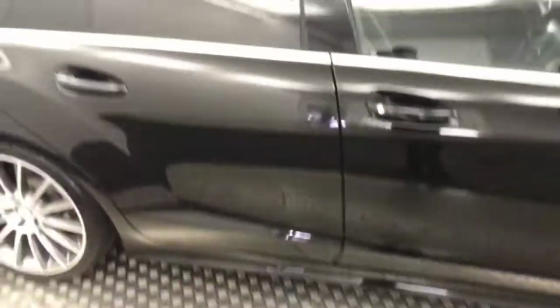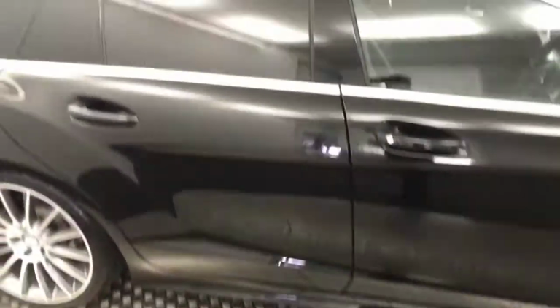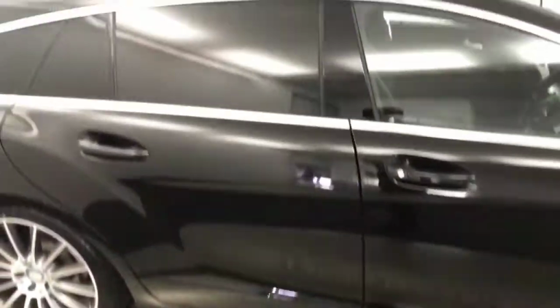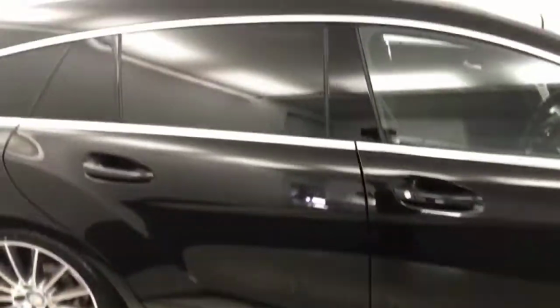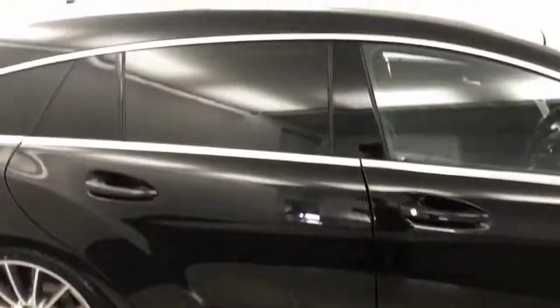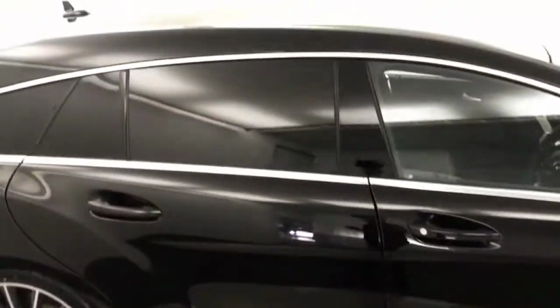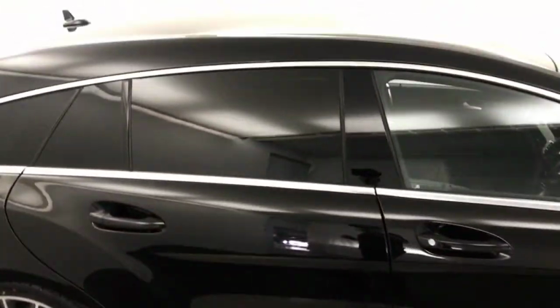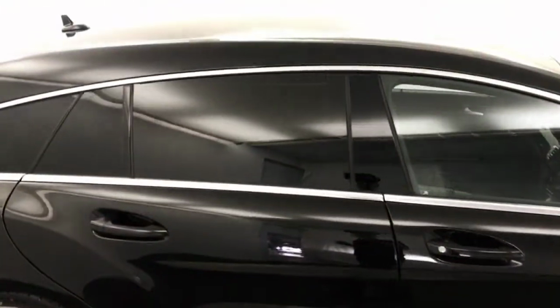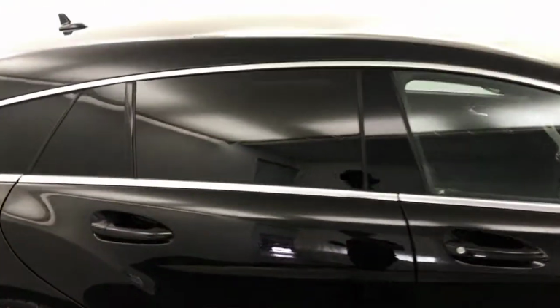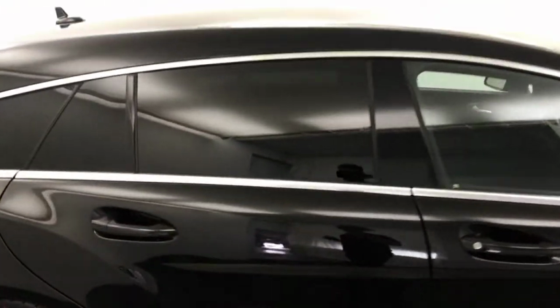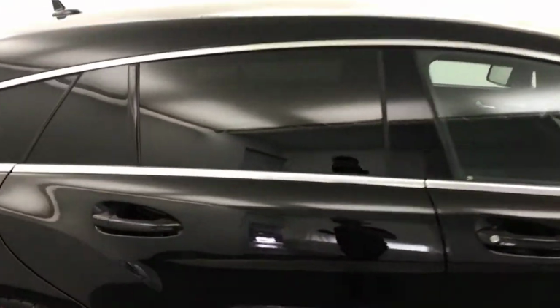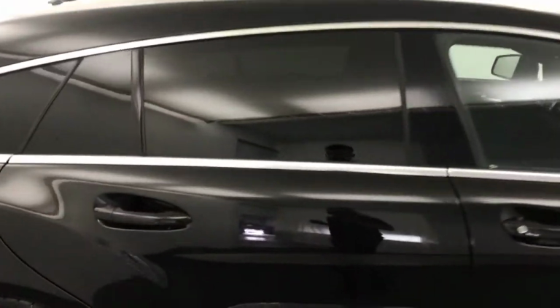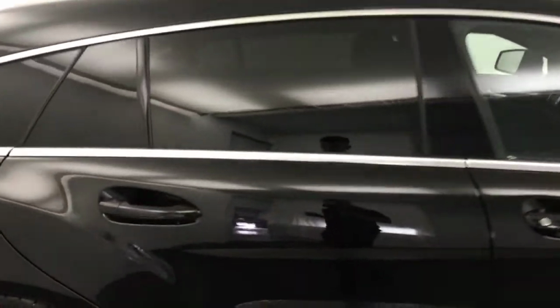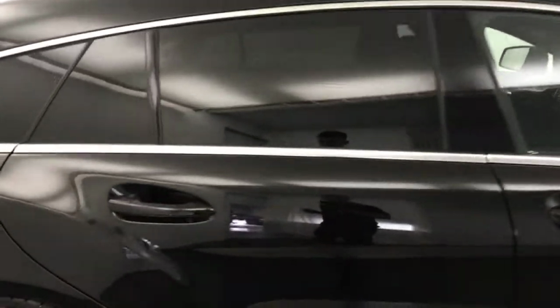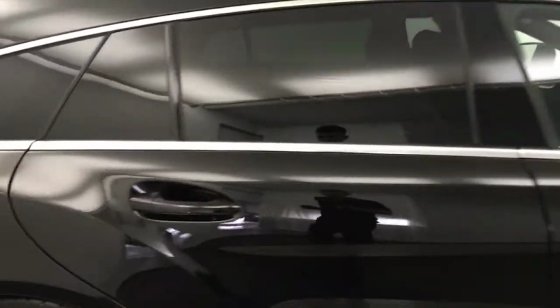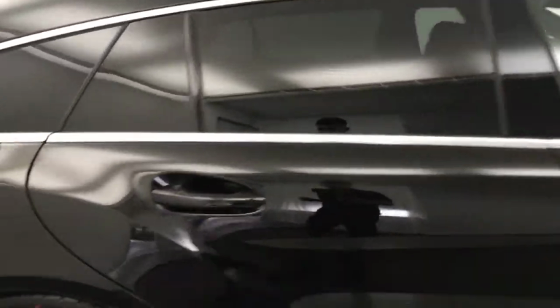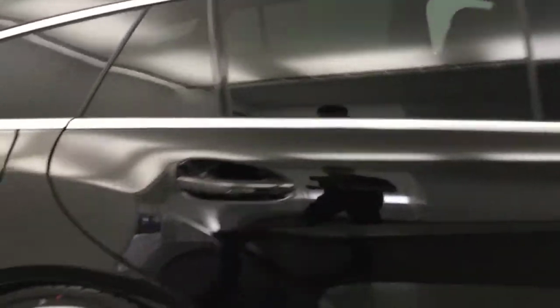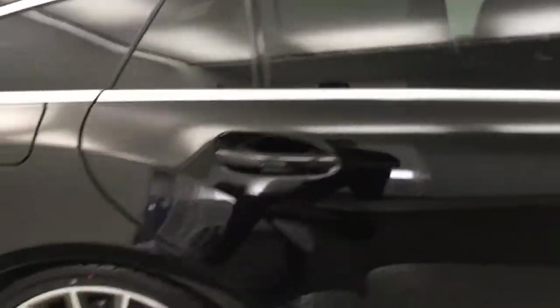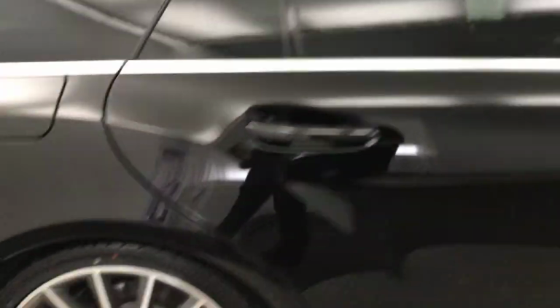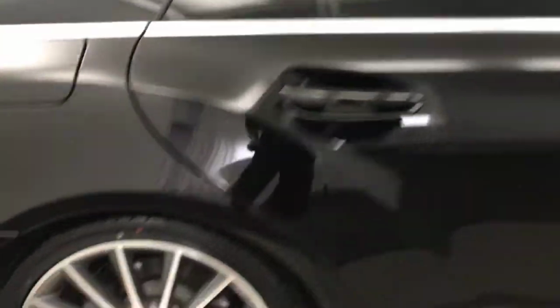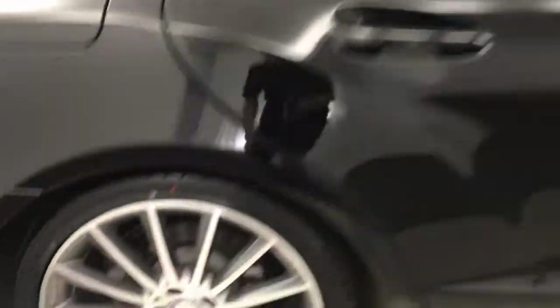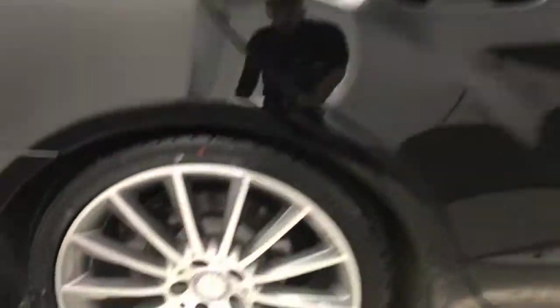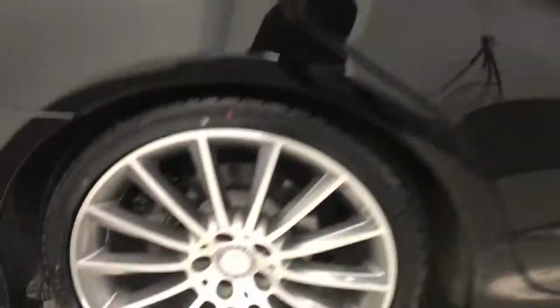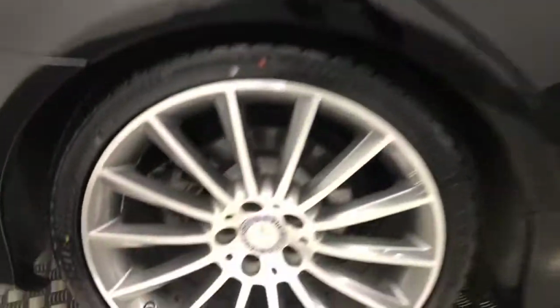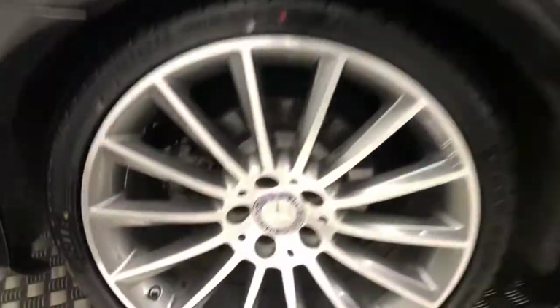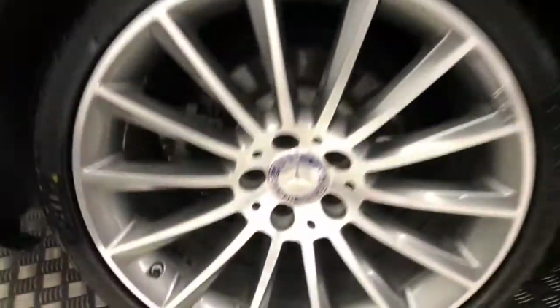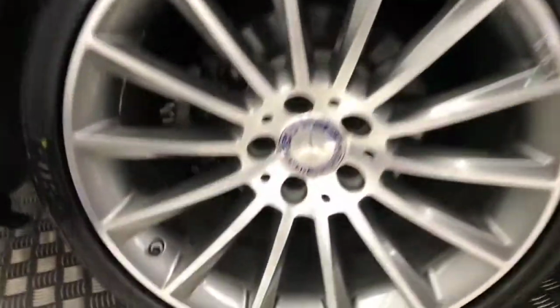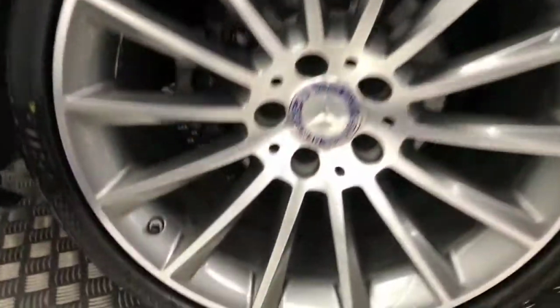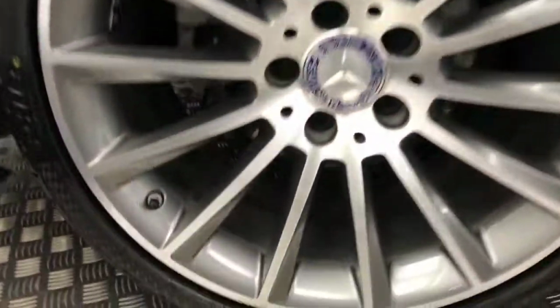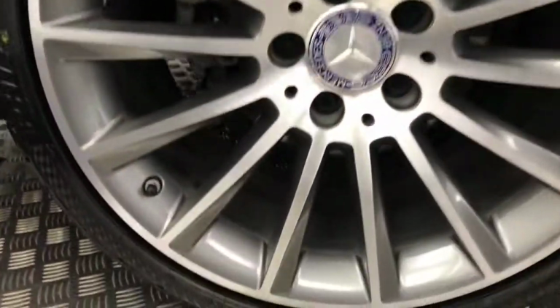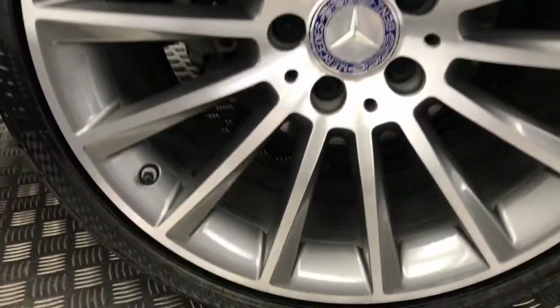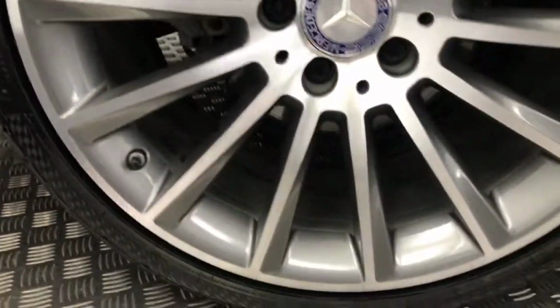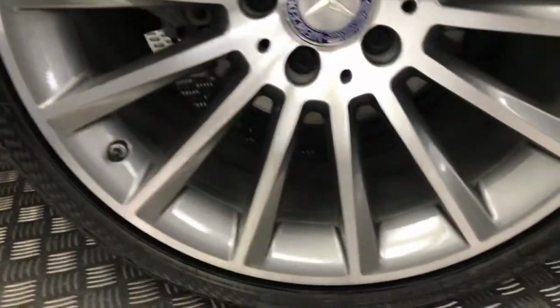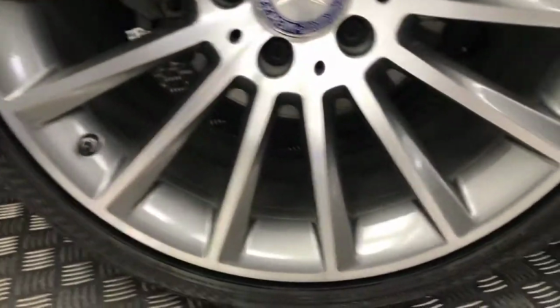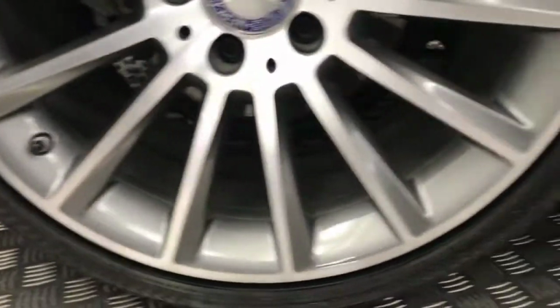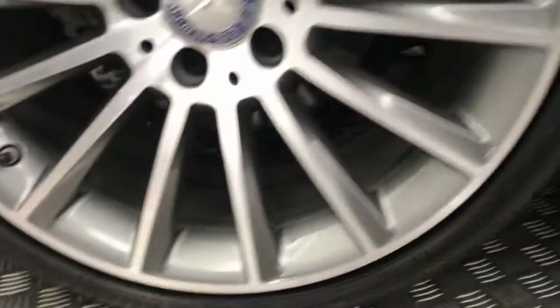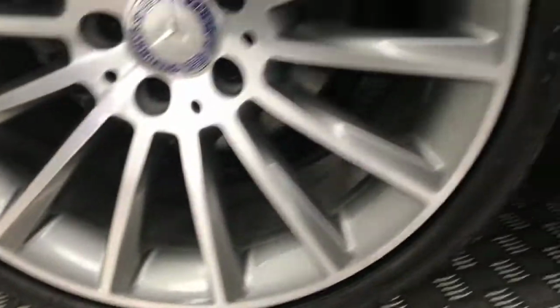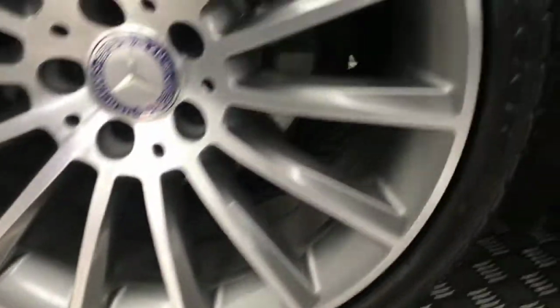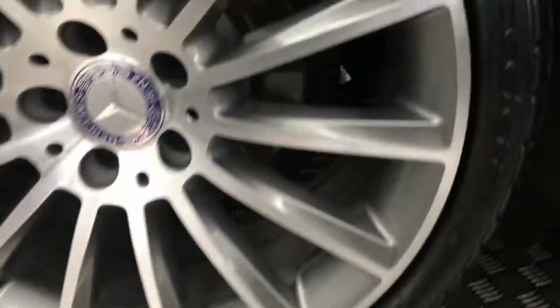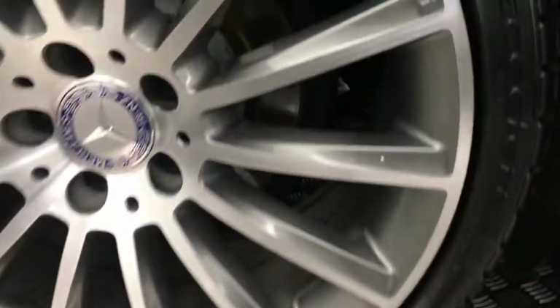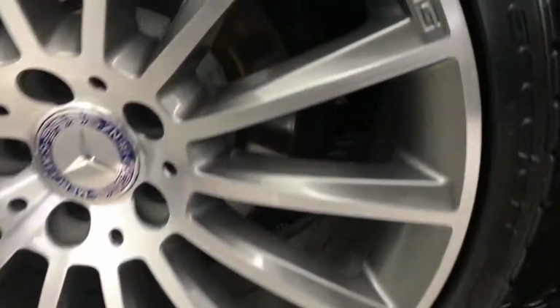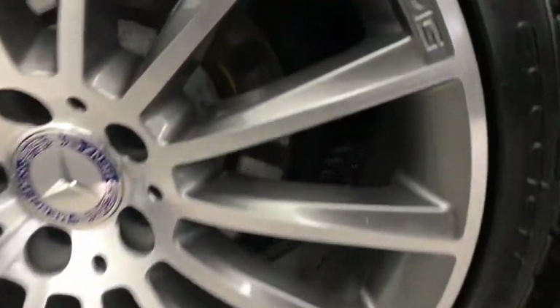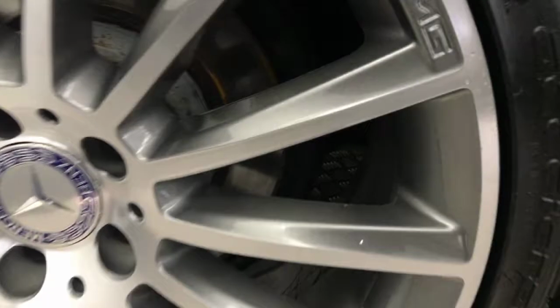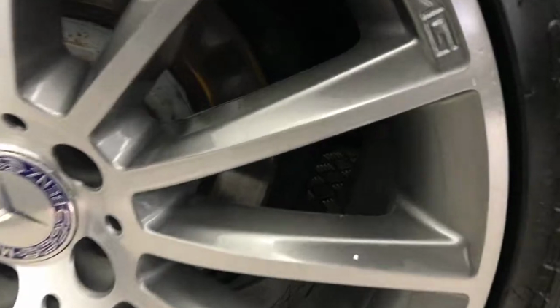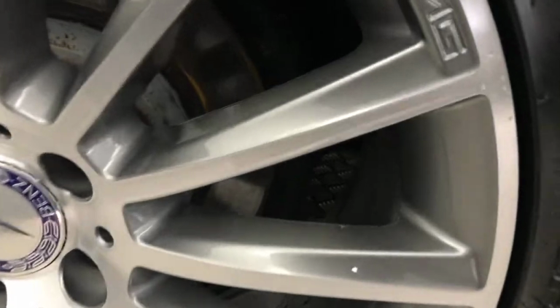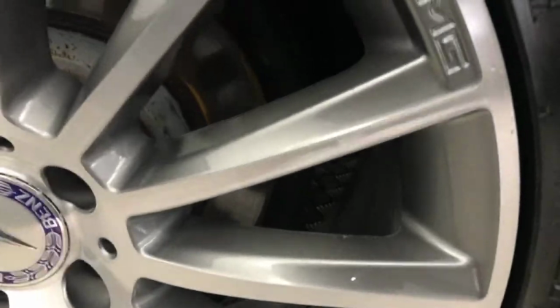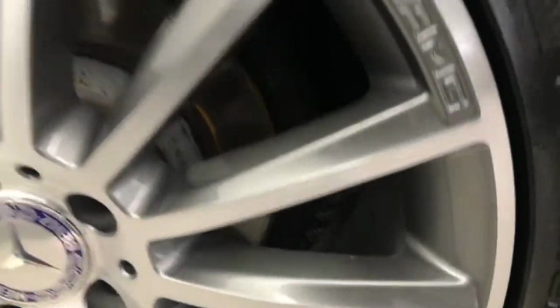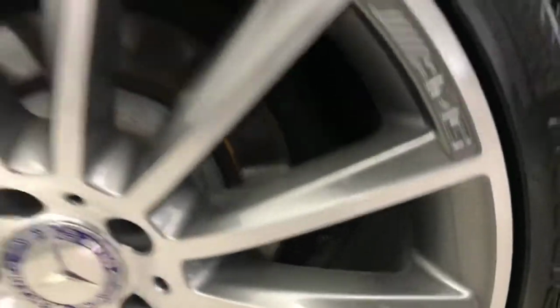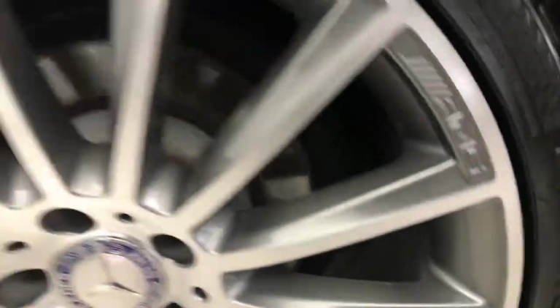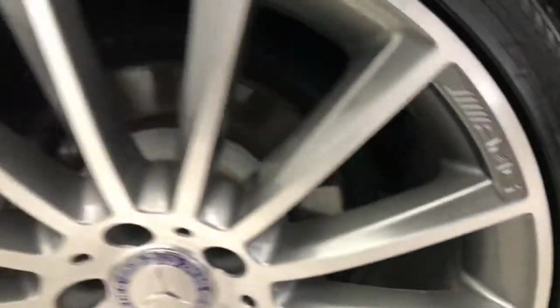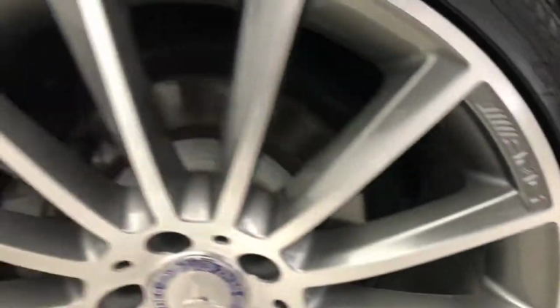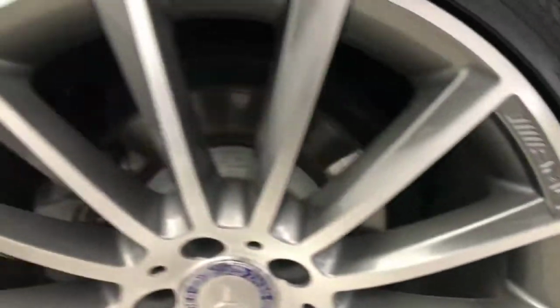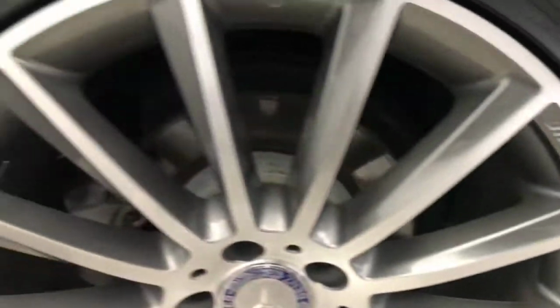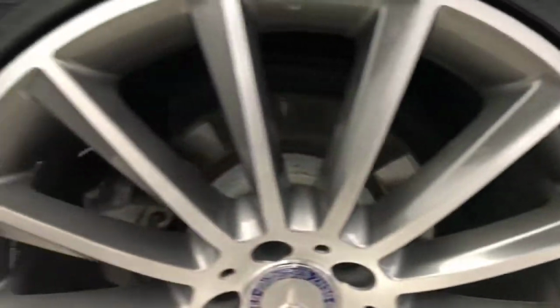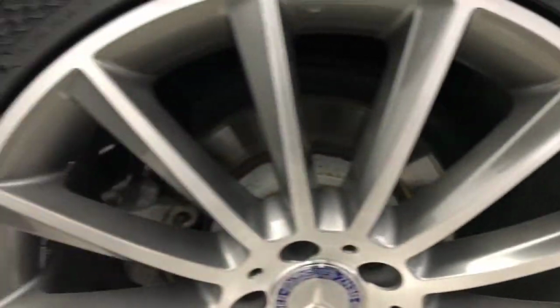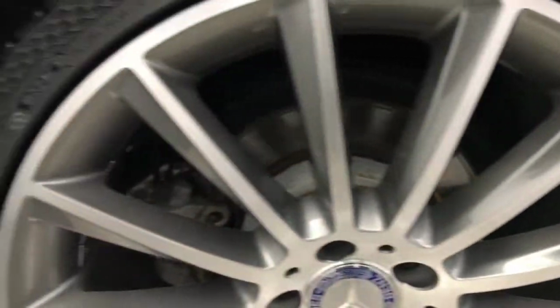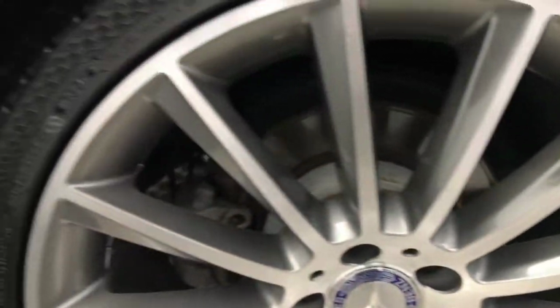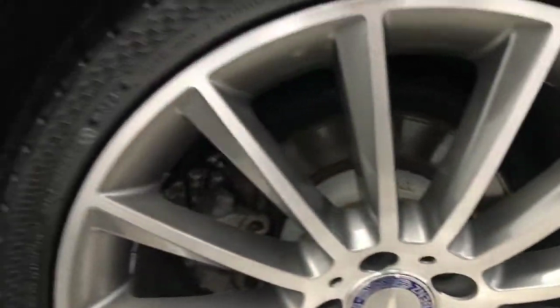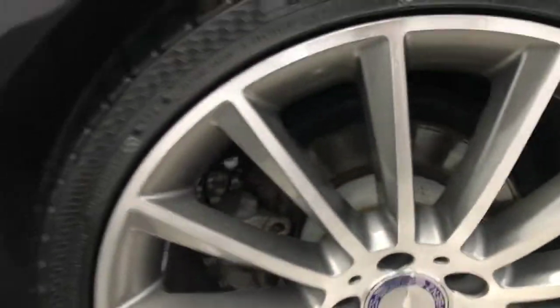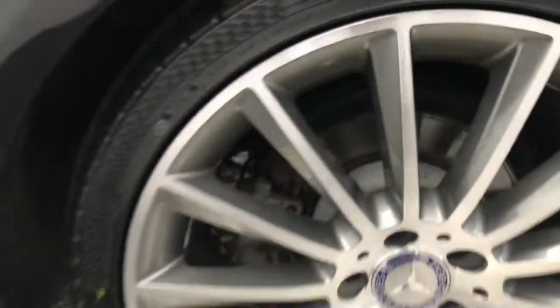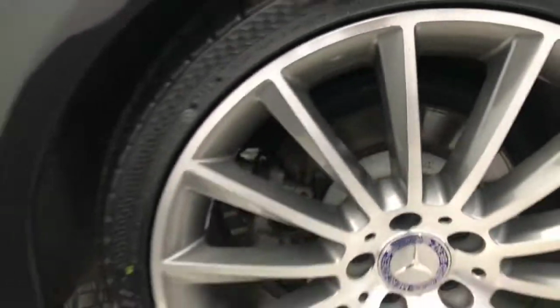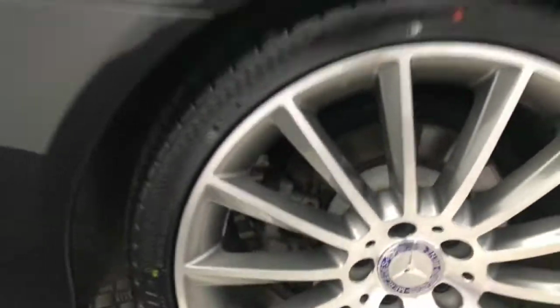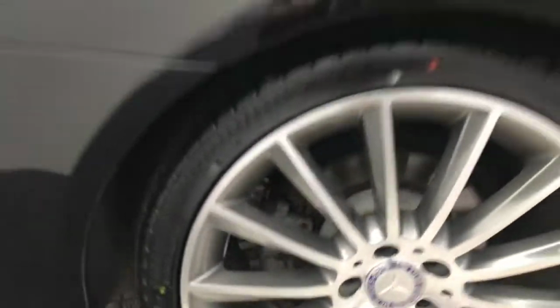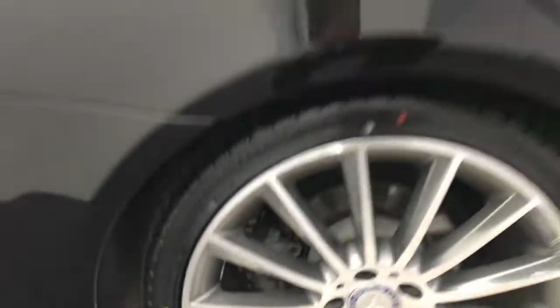The paintwork down the side is super clean. You've got privacy glass on your rear windows. The alloys are absolutely perfect there.